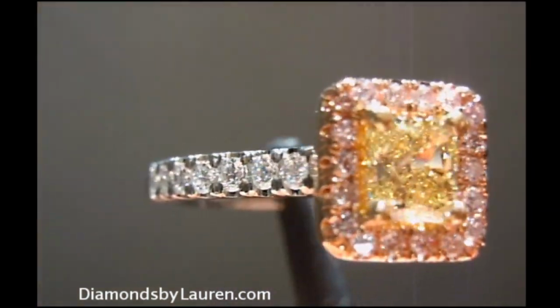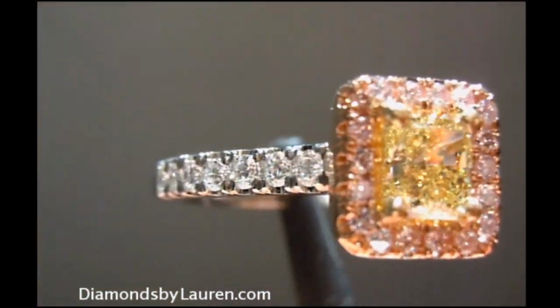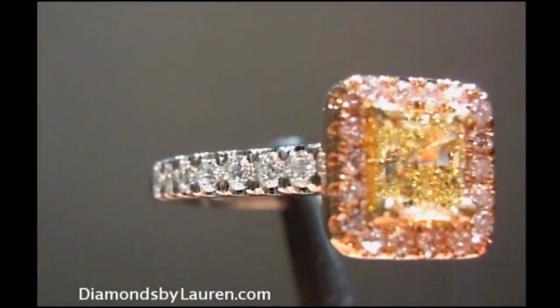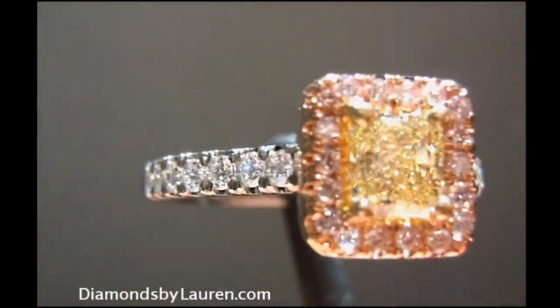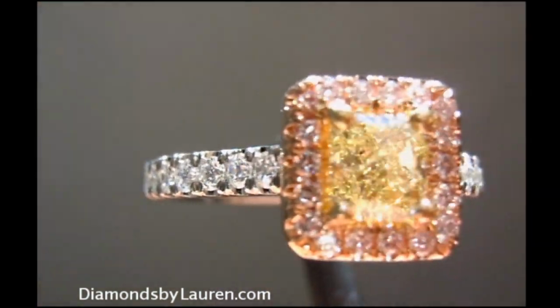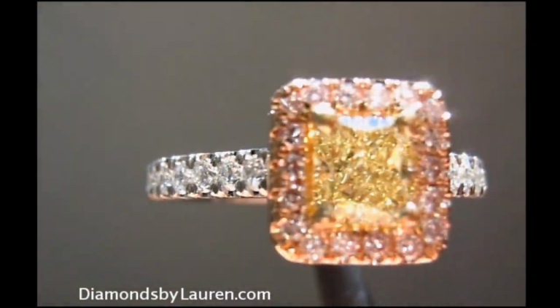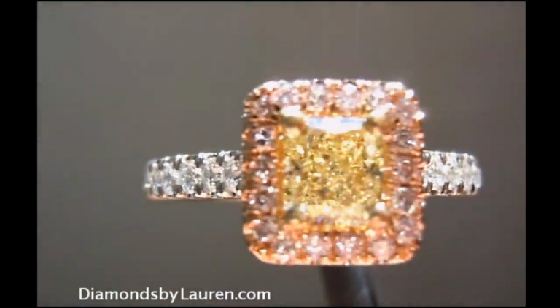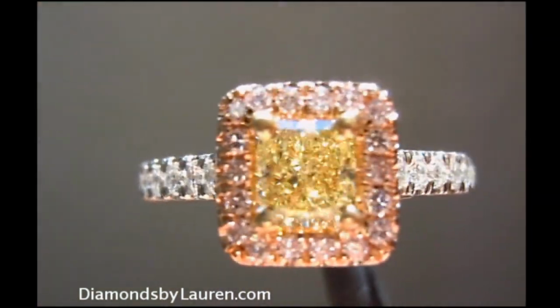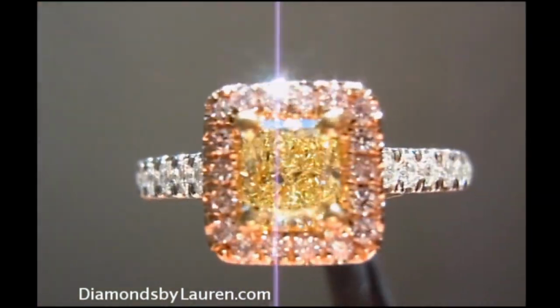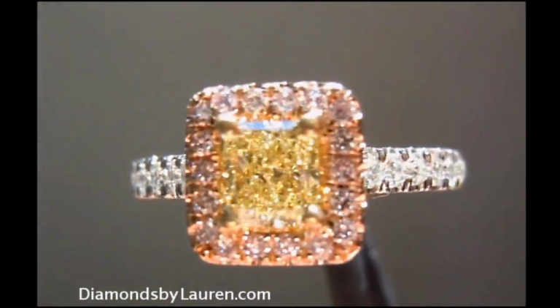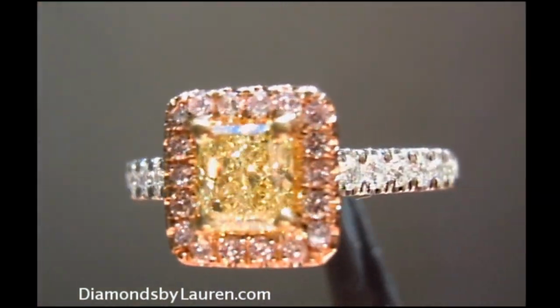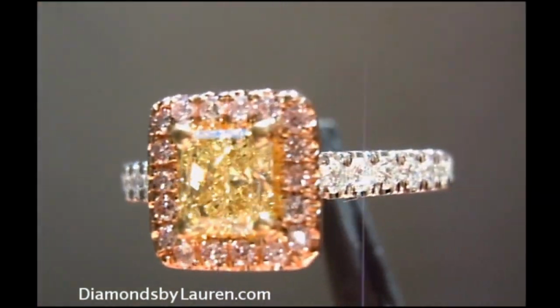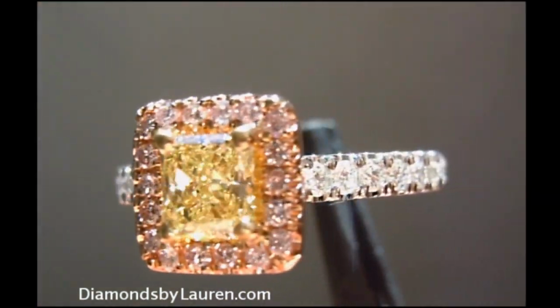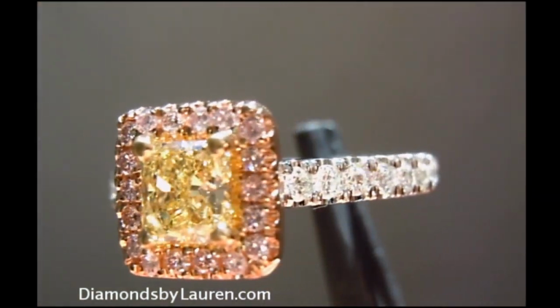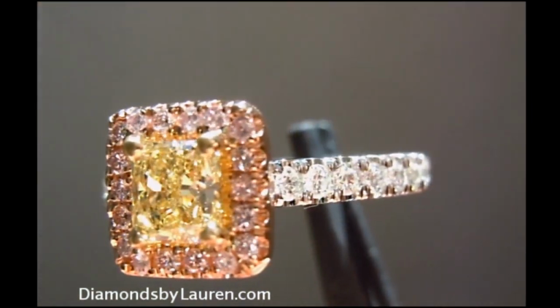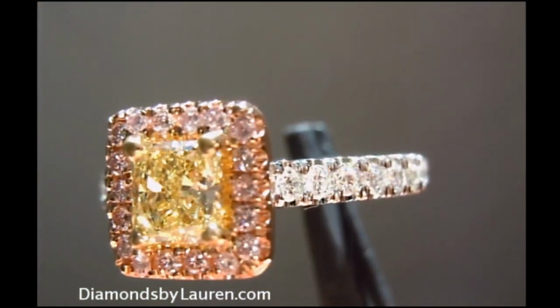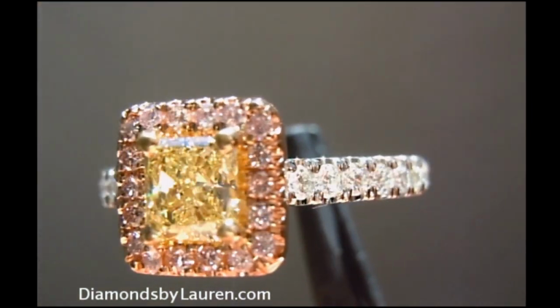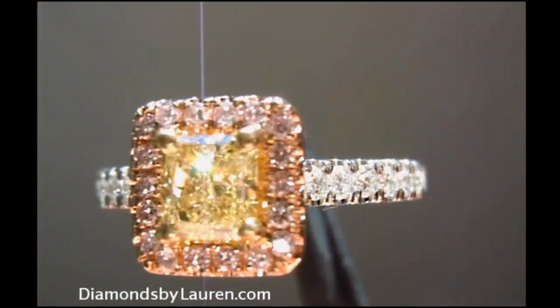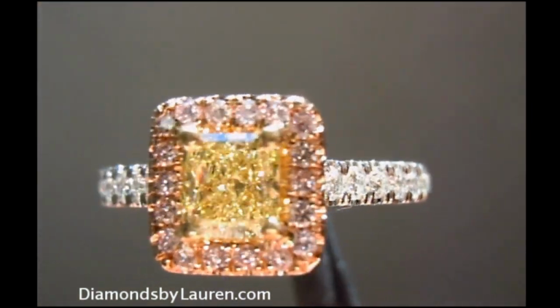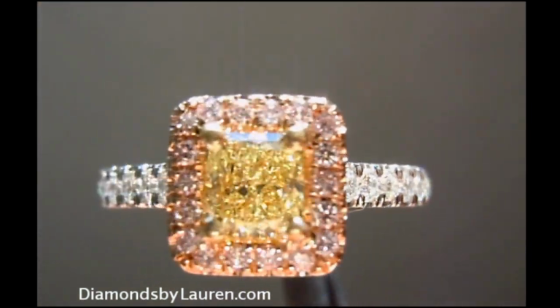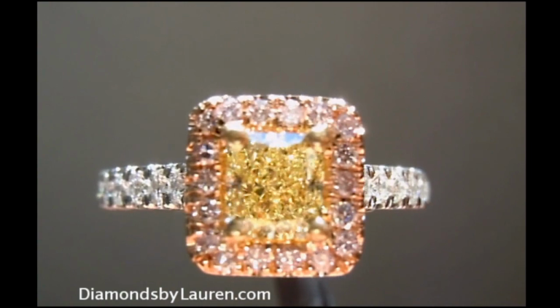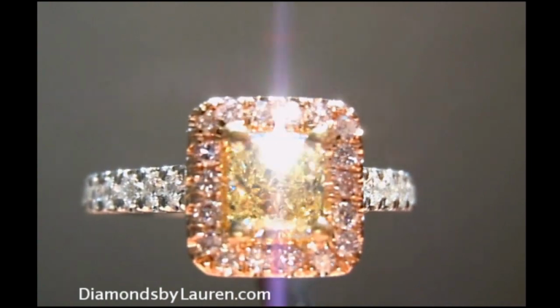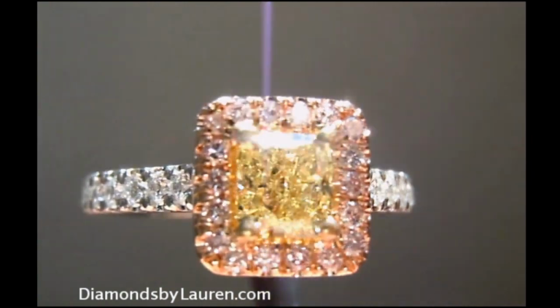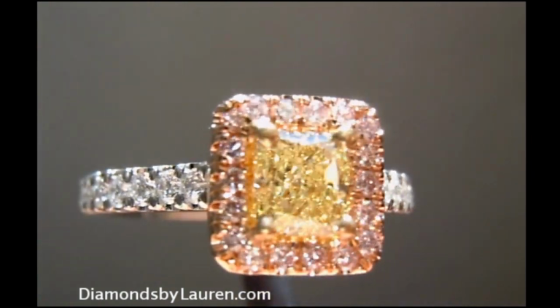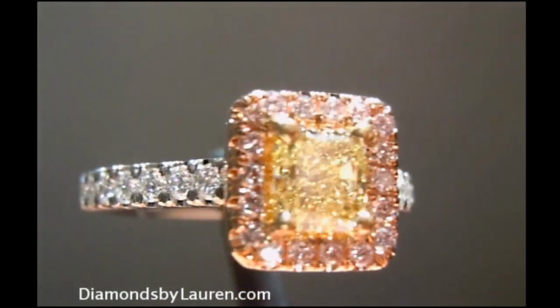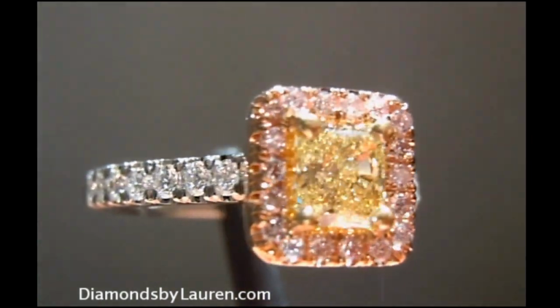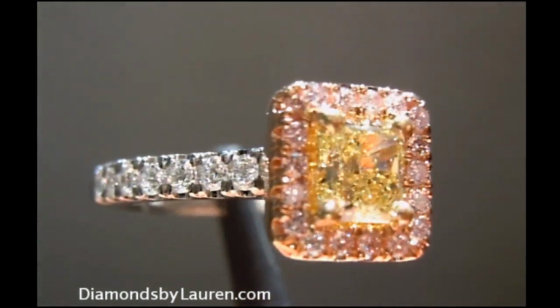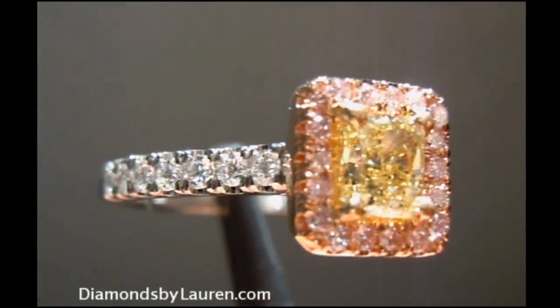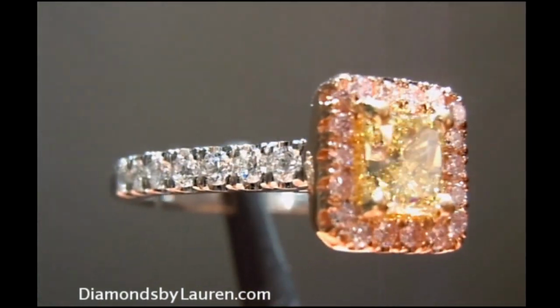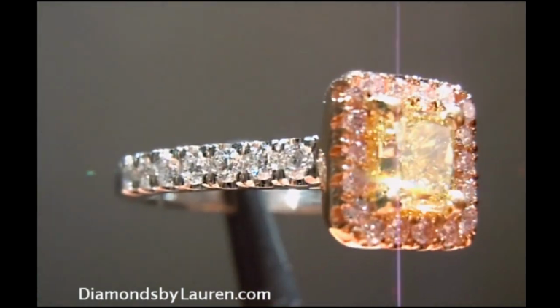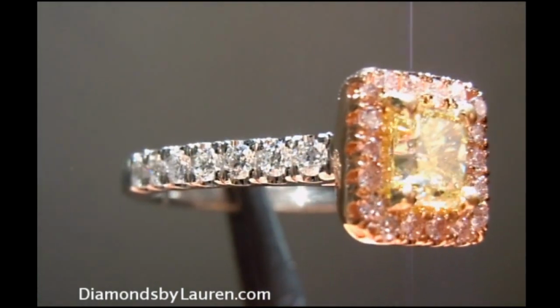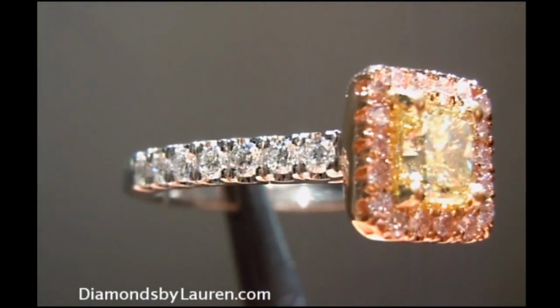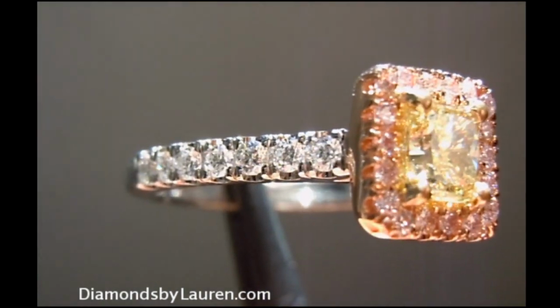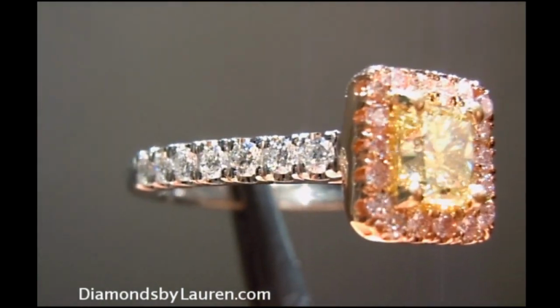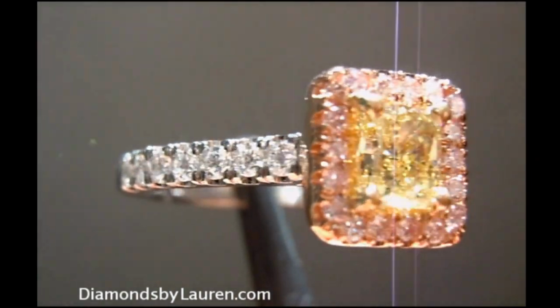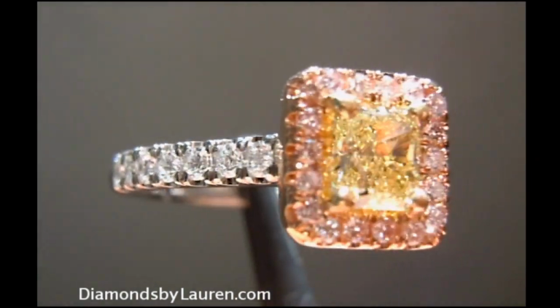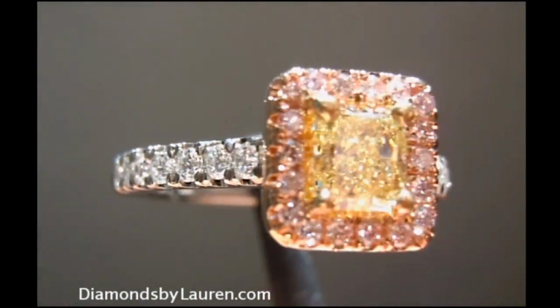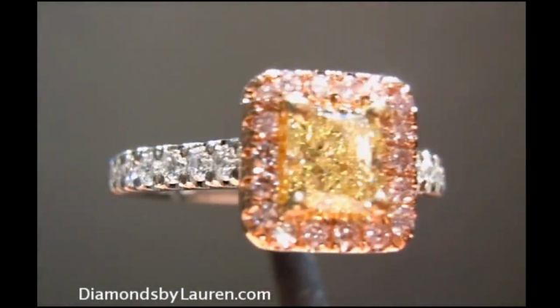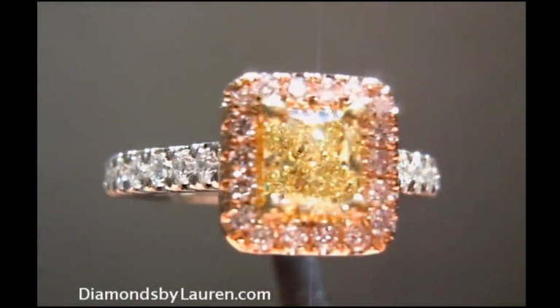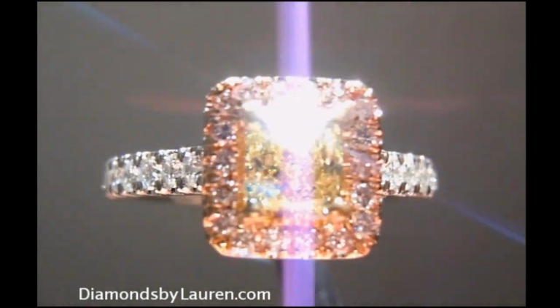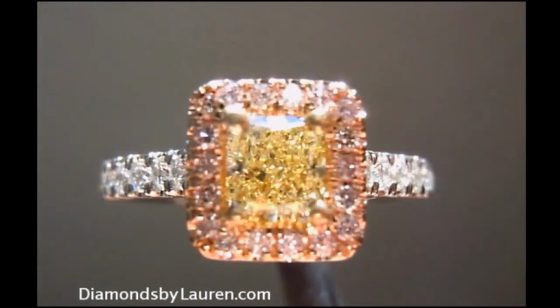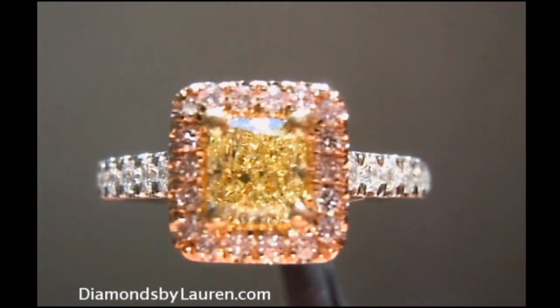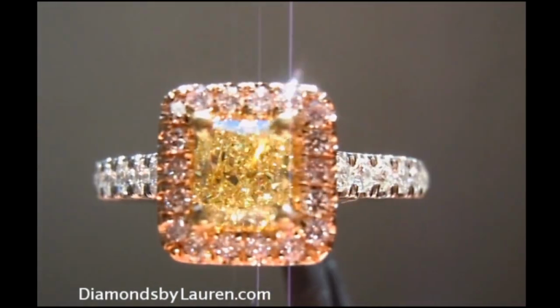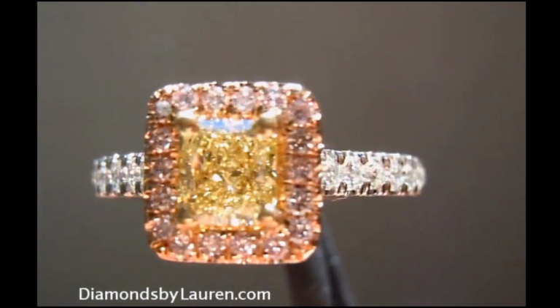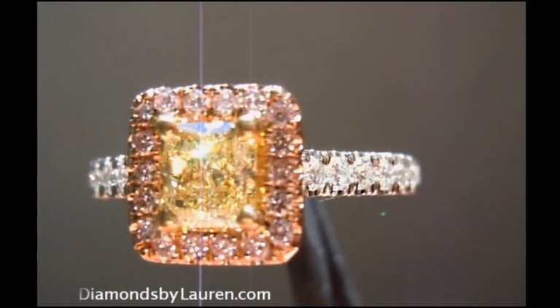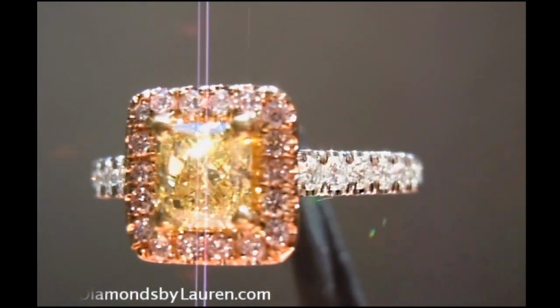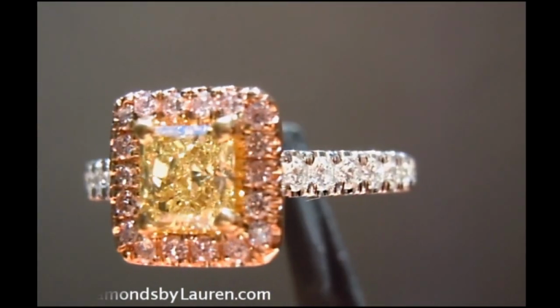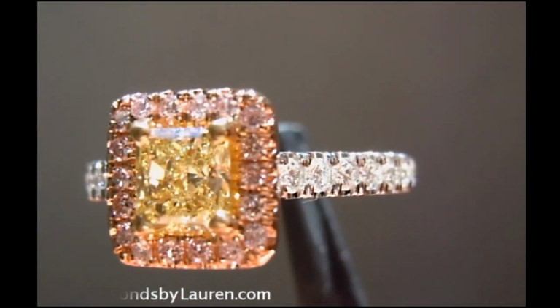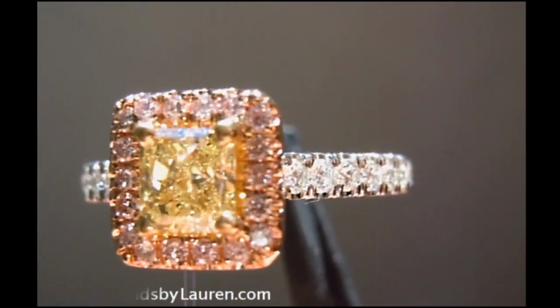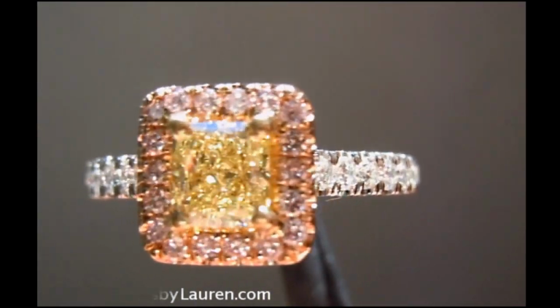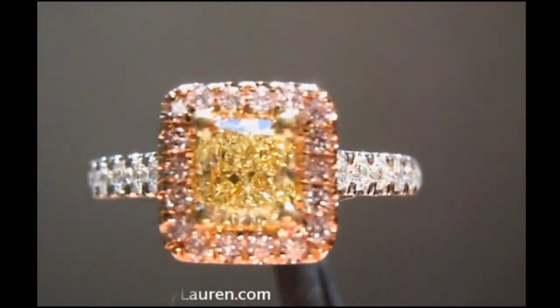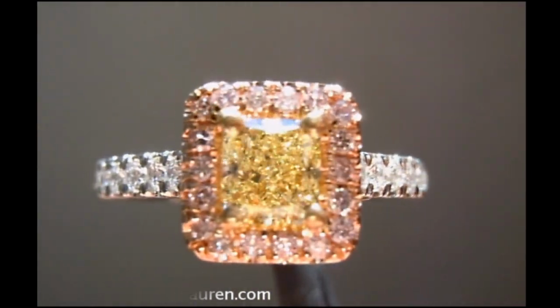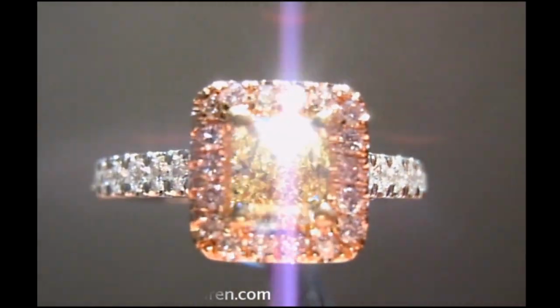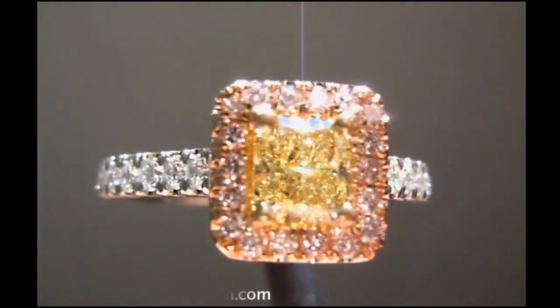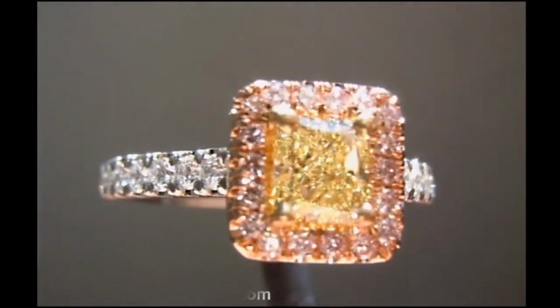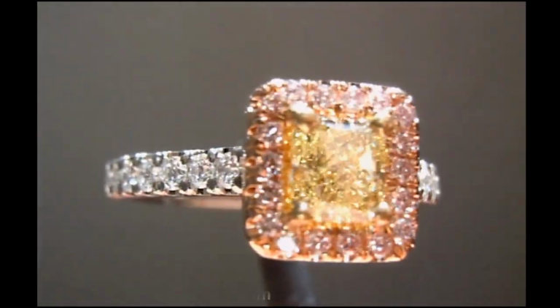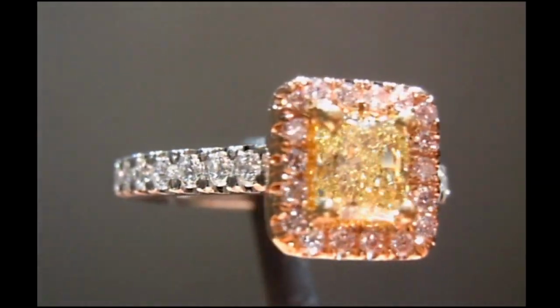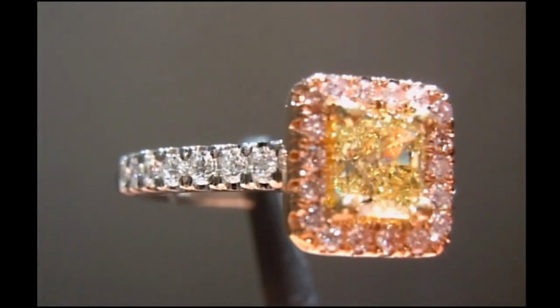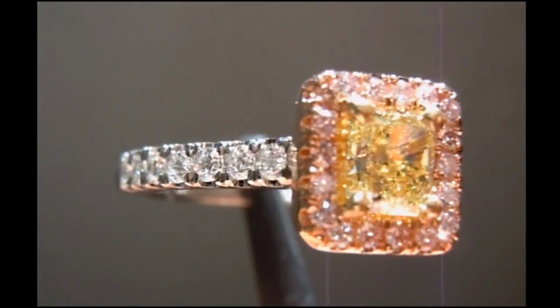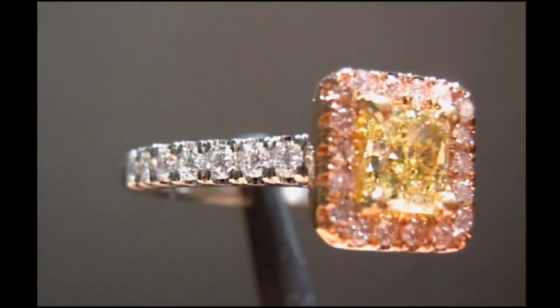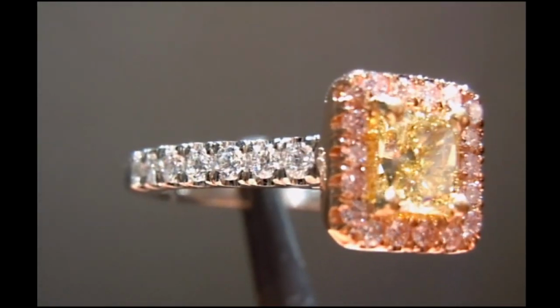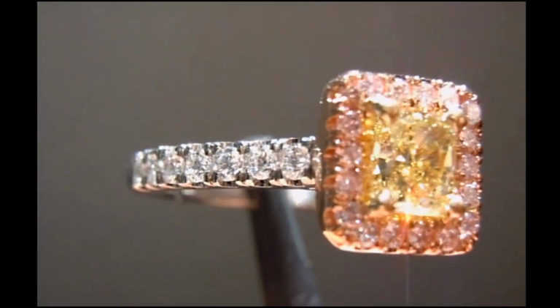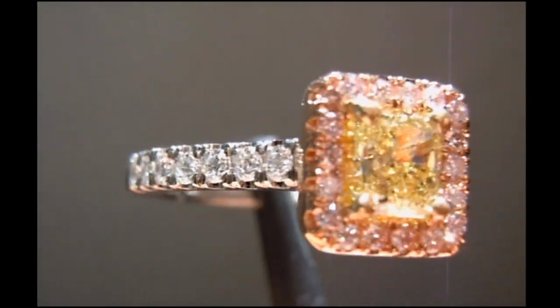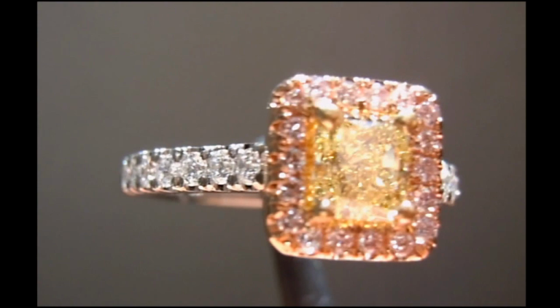To see more pictures and pricing, please go to DiamondsByLauren.com. Thanks for watching and have a great day.